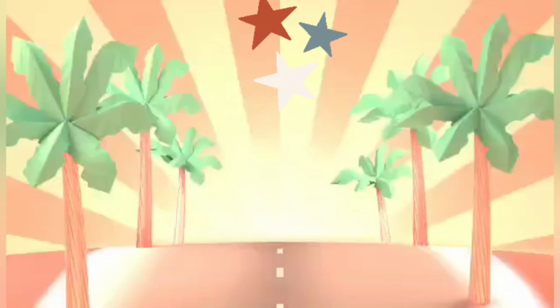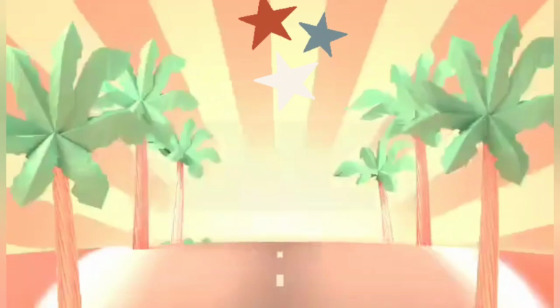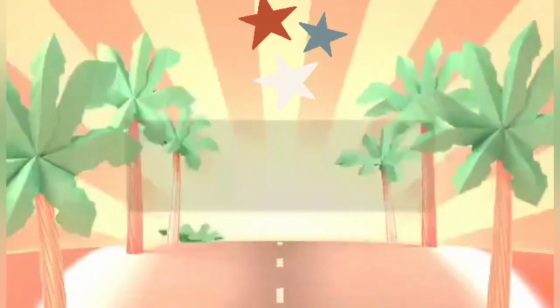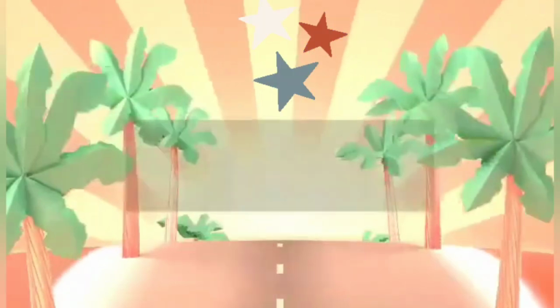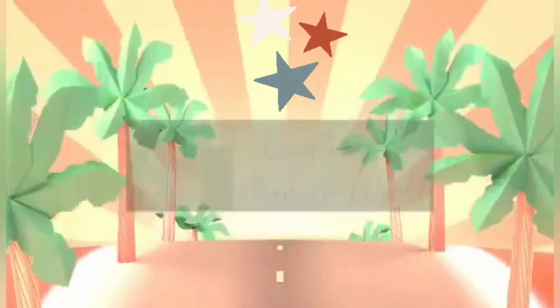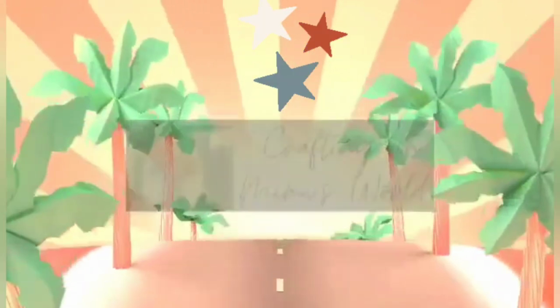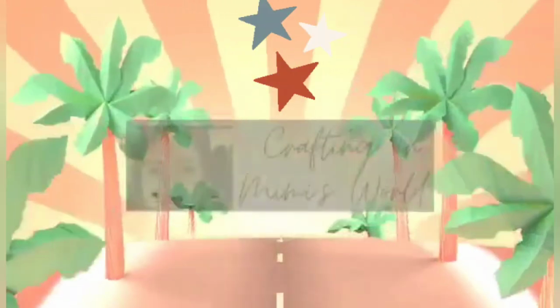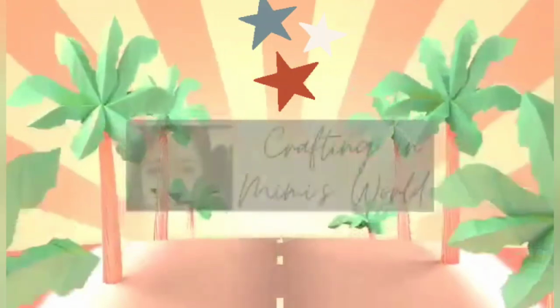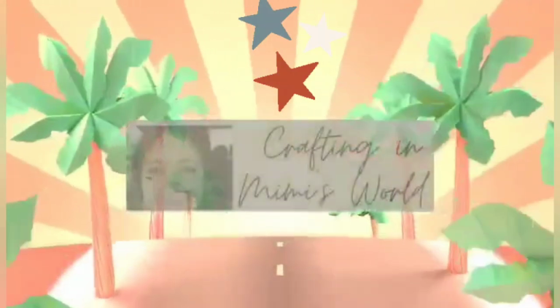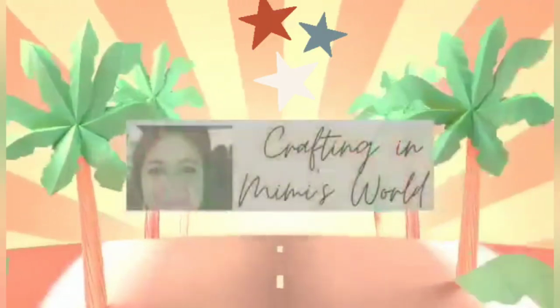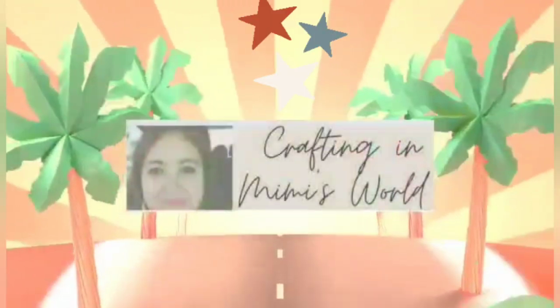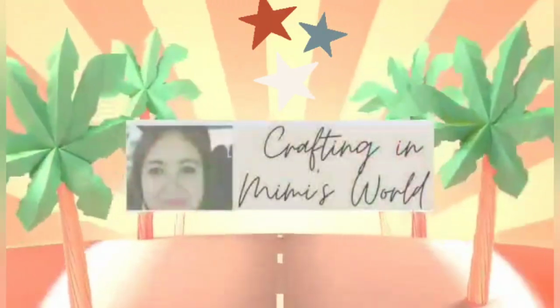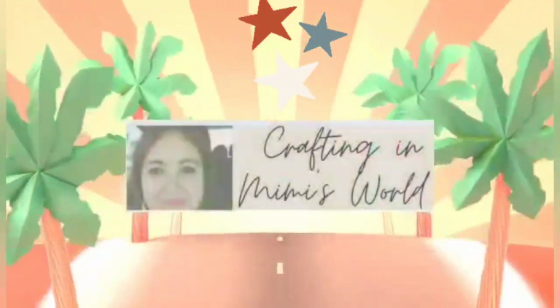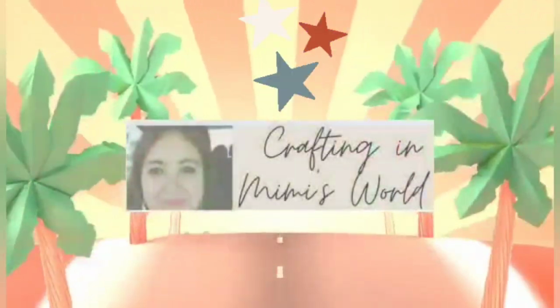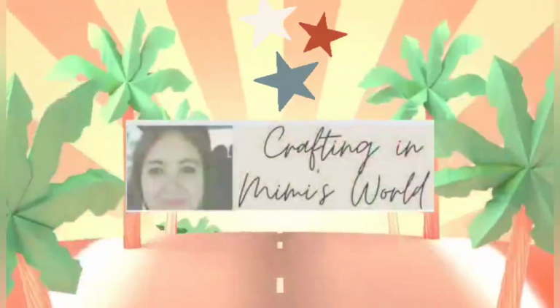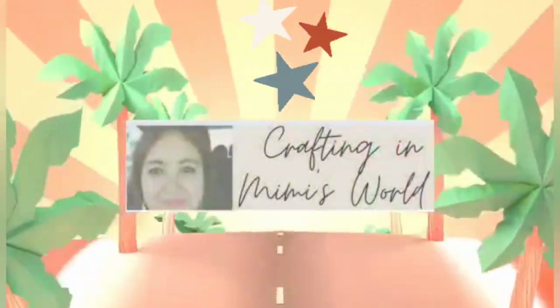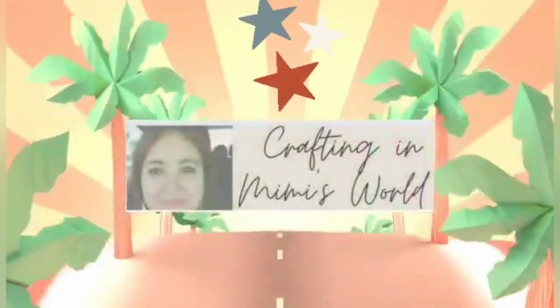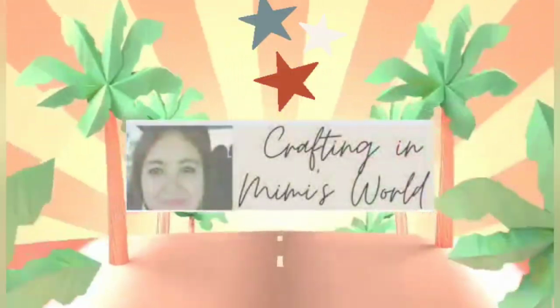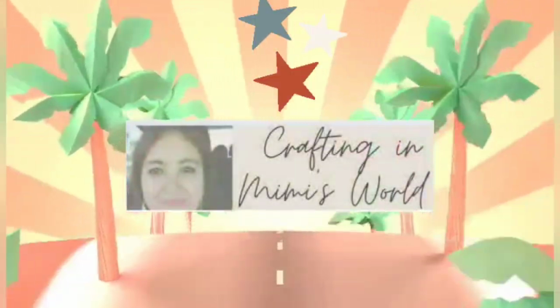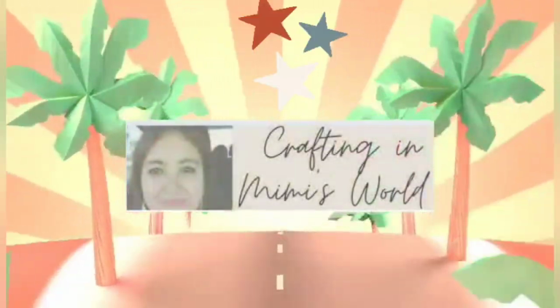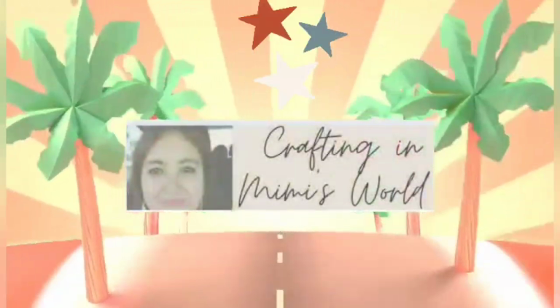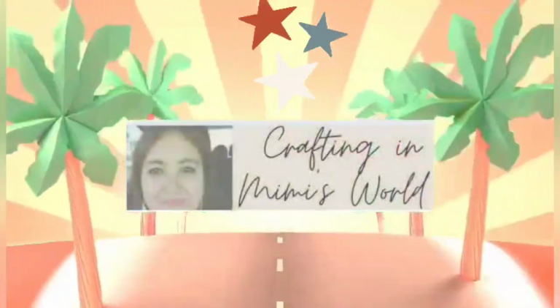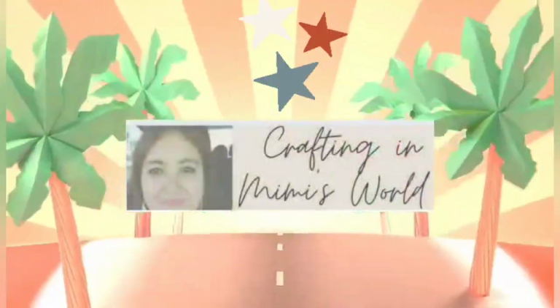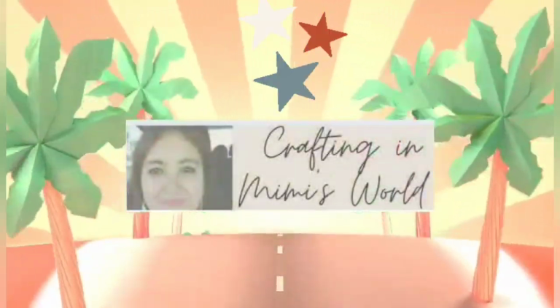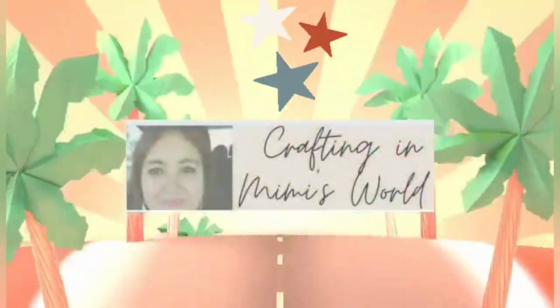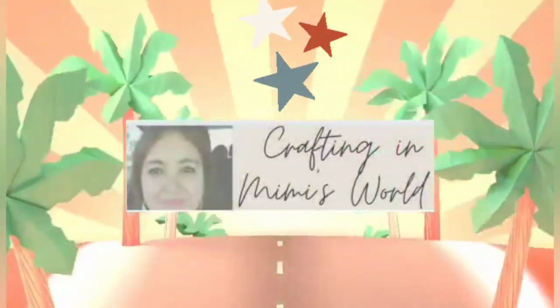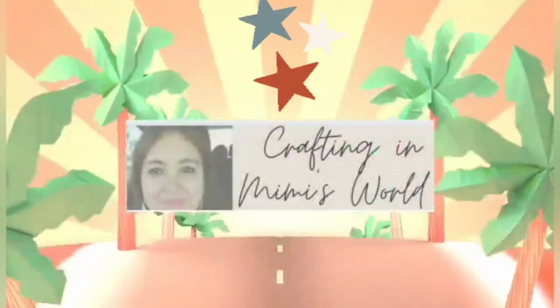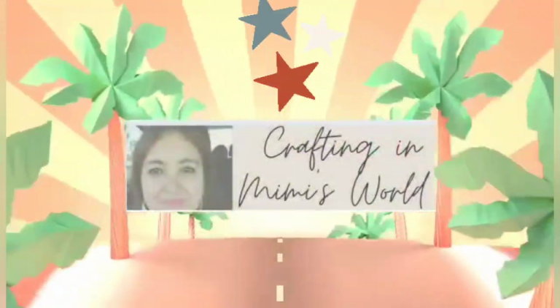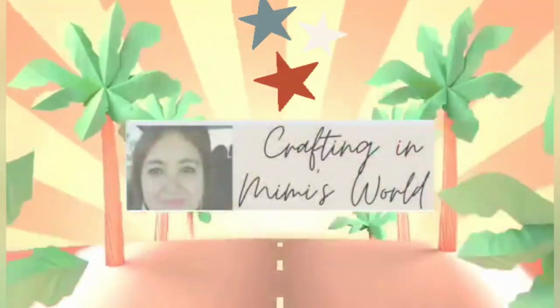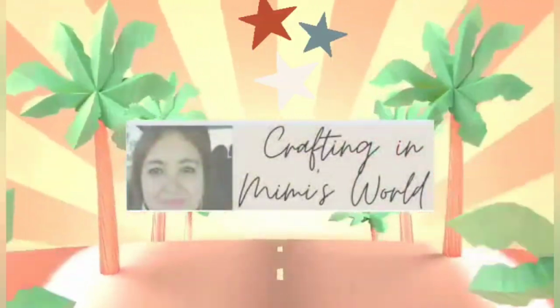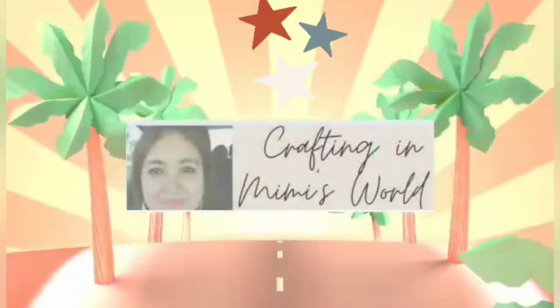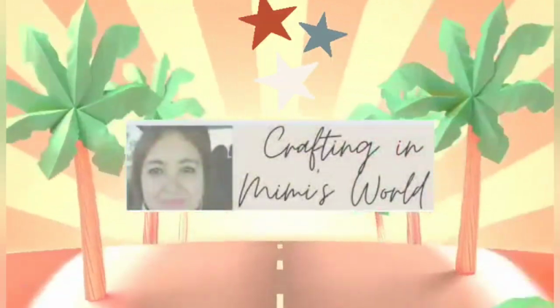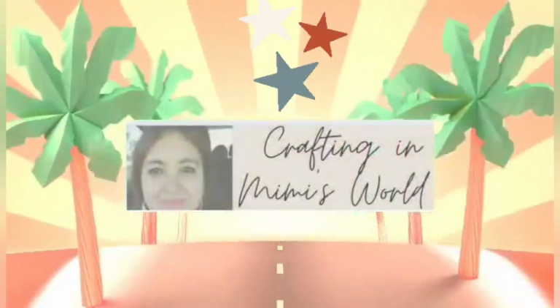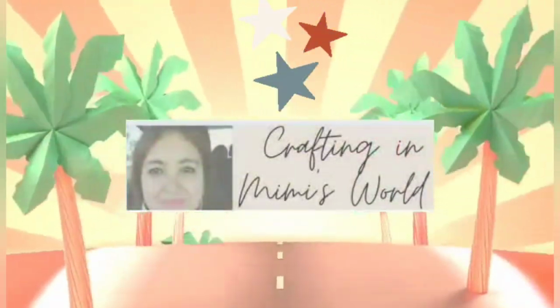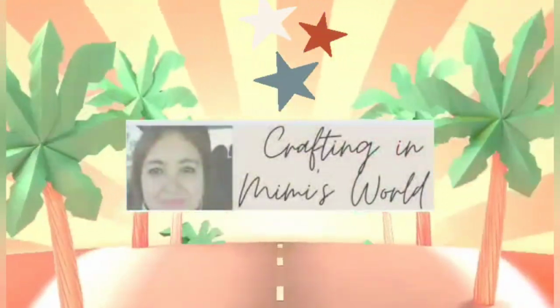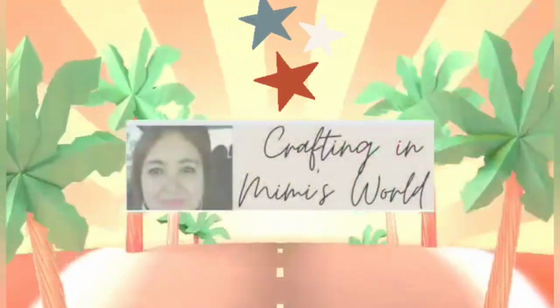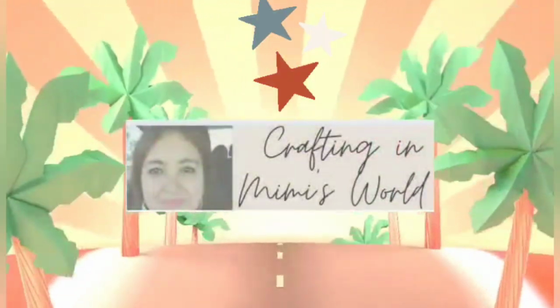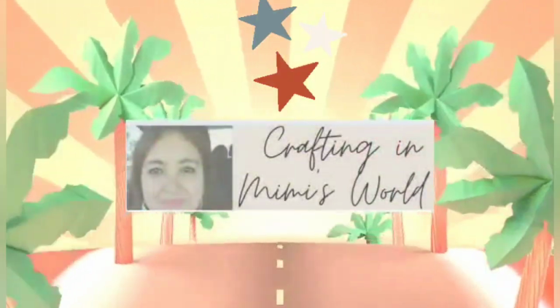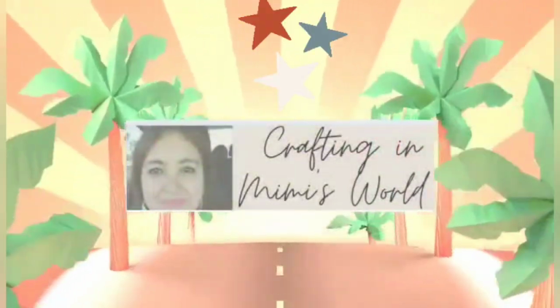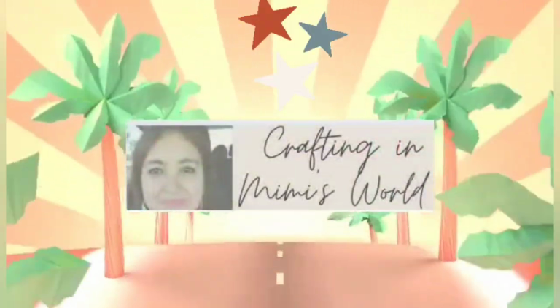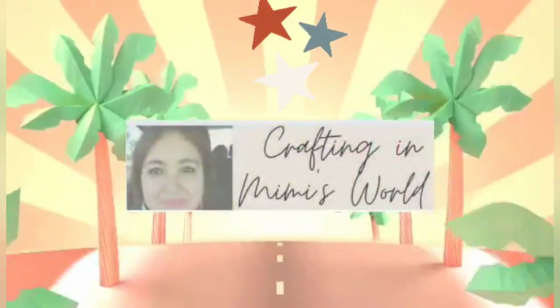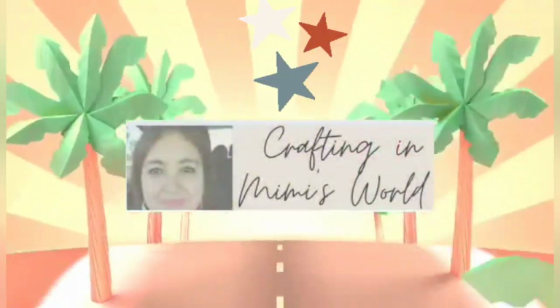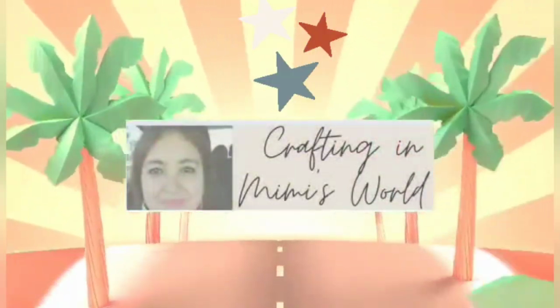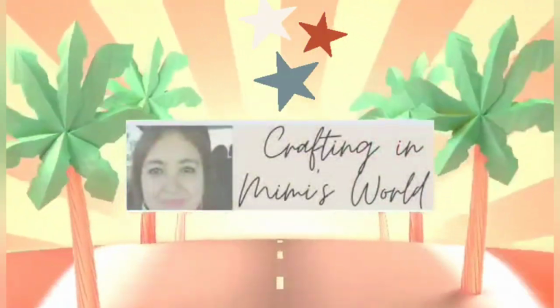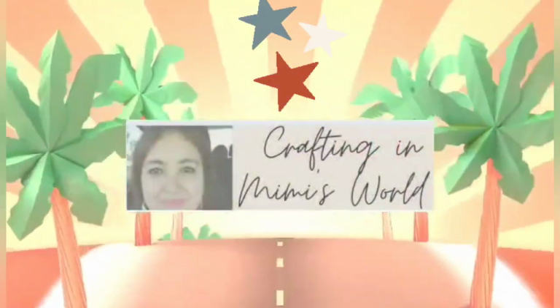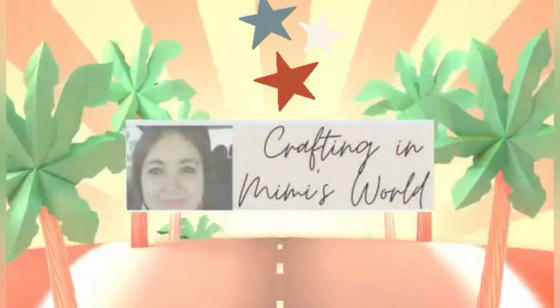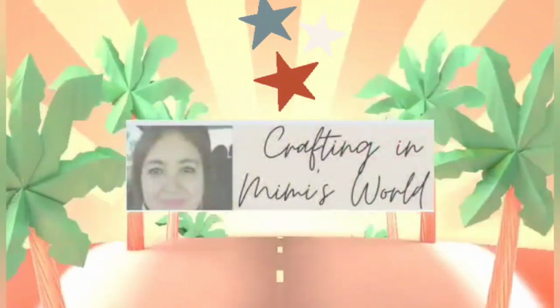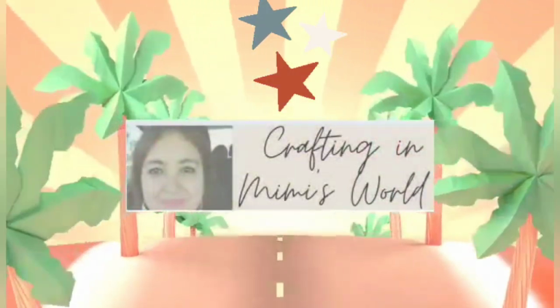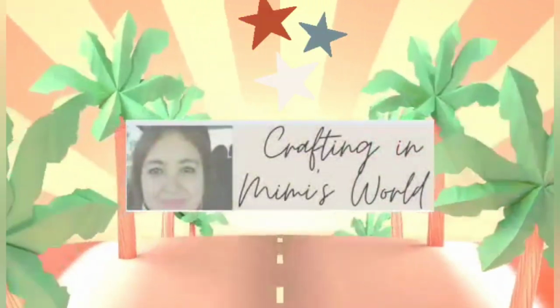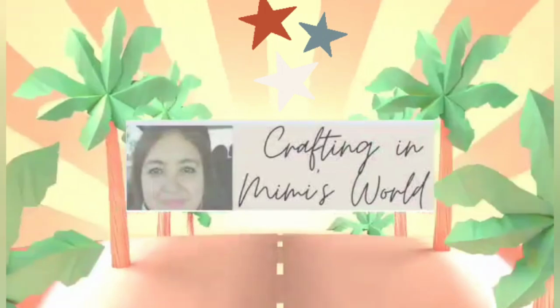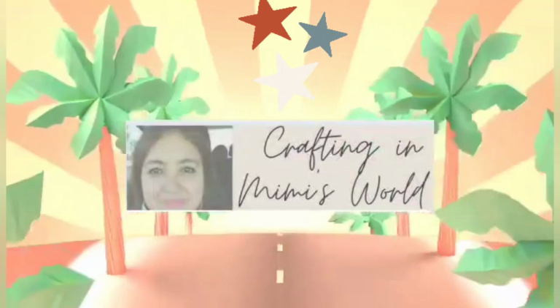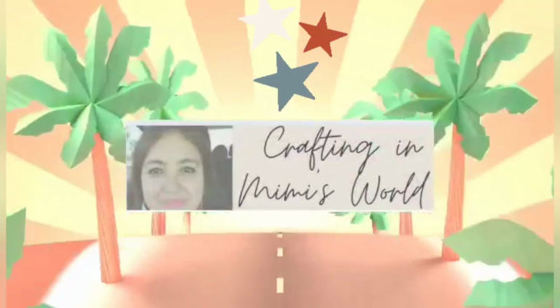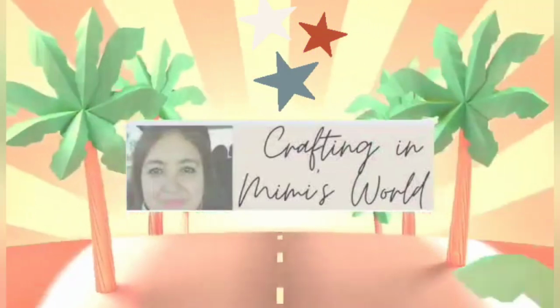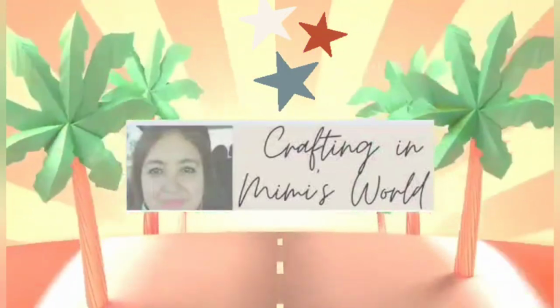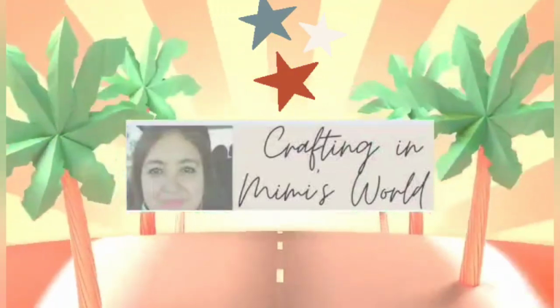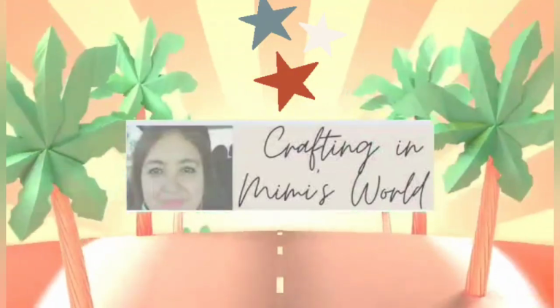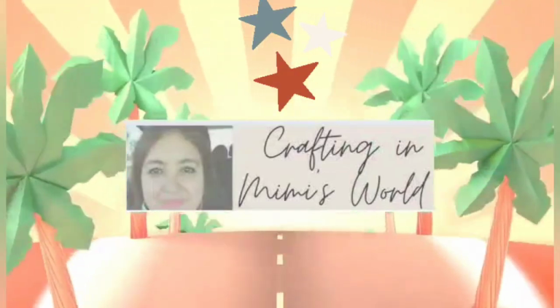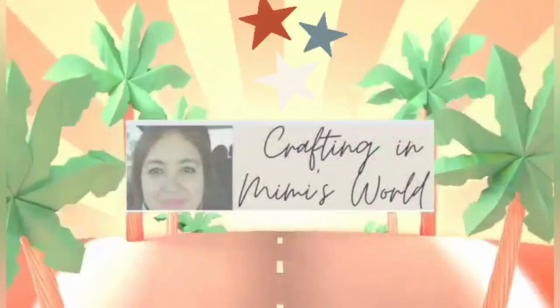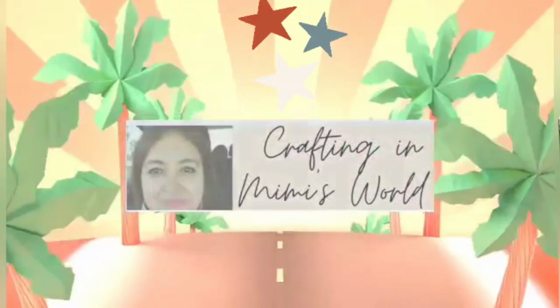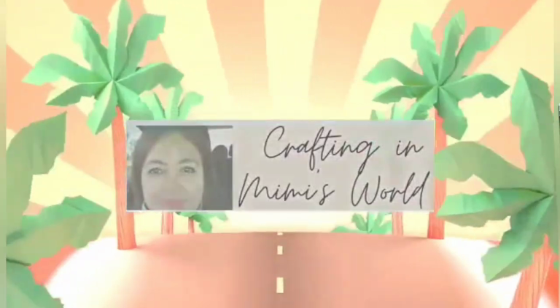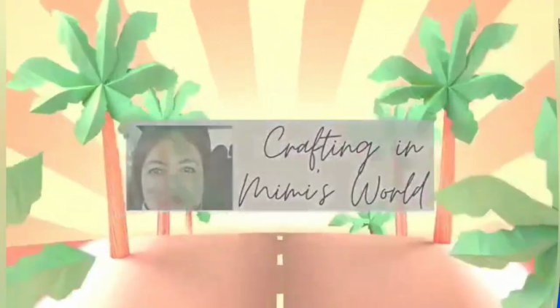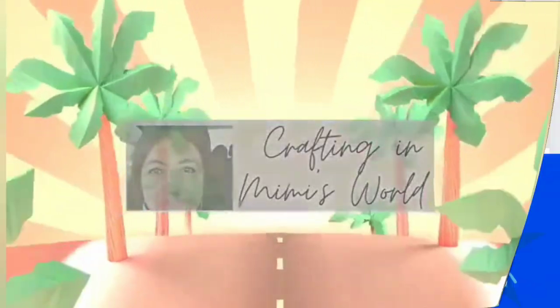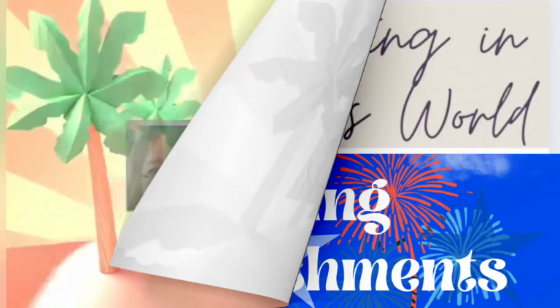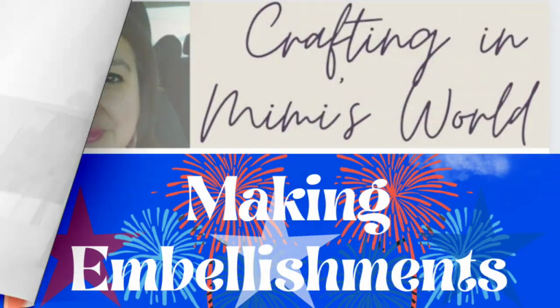Hello friends, welcome back to my channel. And if you're new, welcome to my channel. My name is Jackie and let's get started.